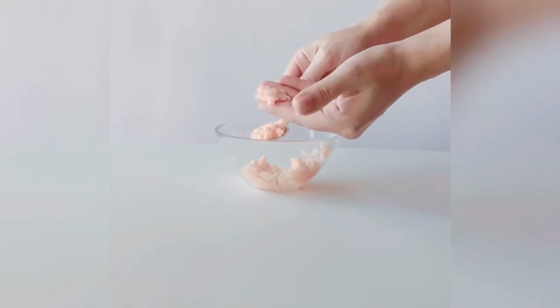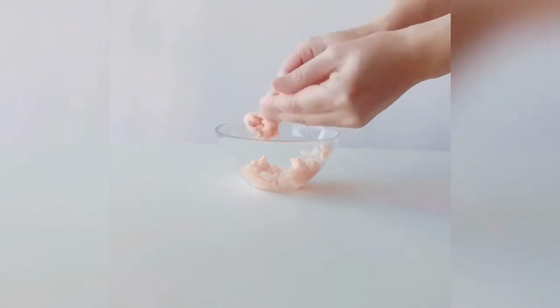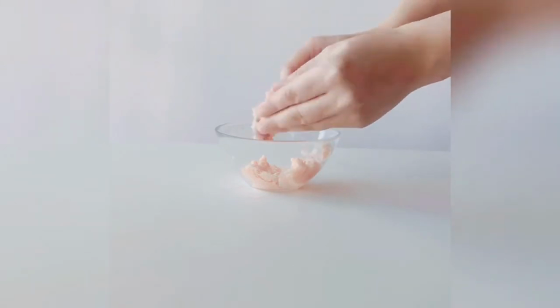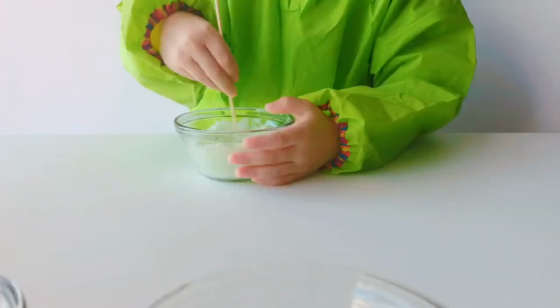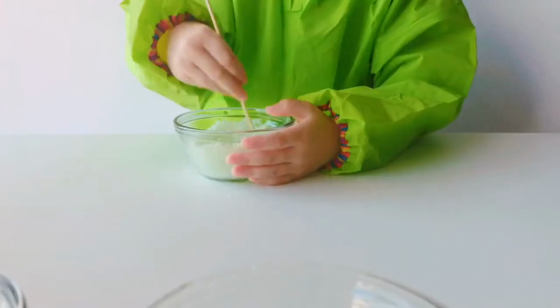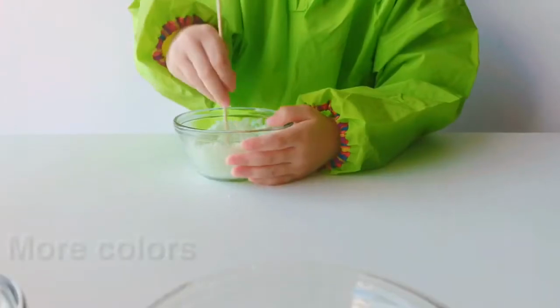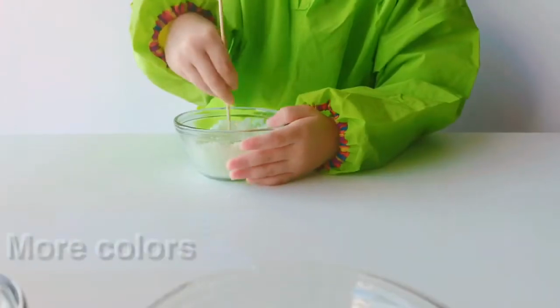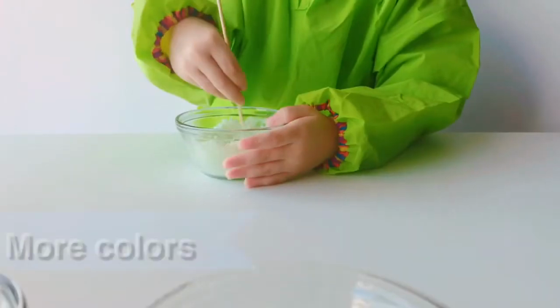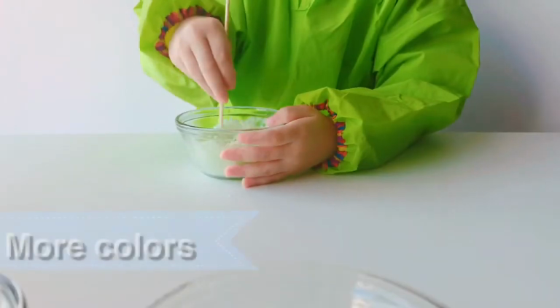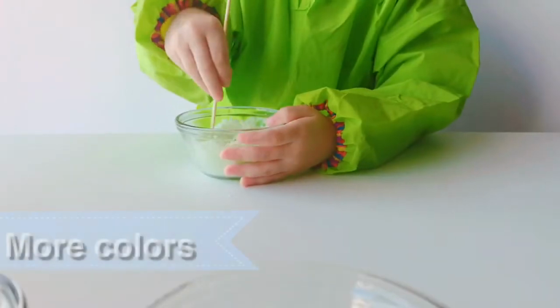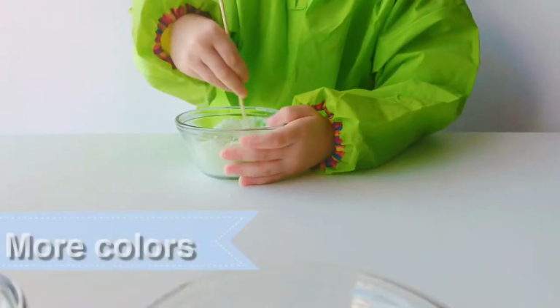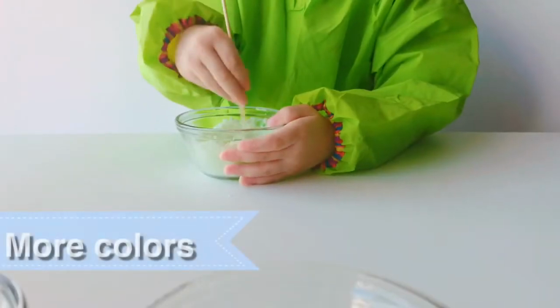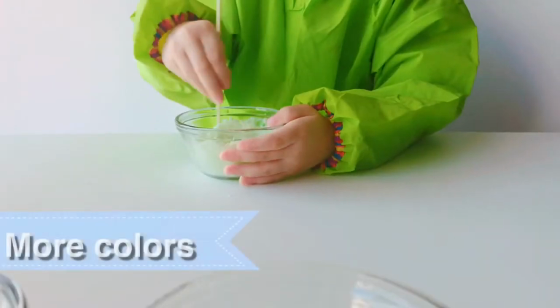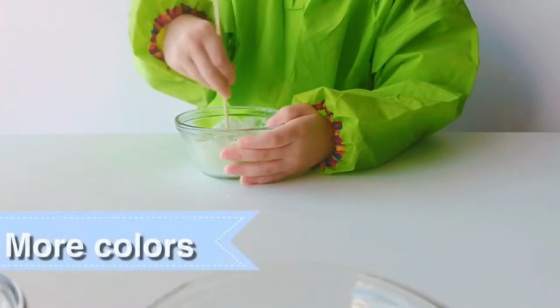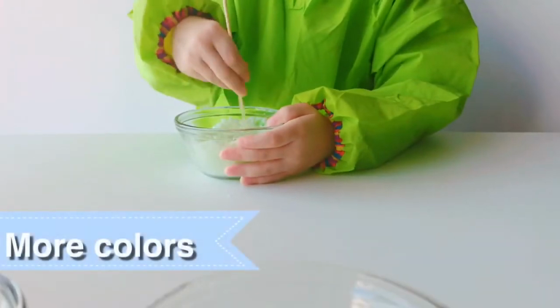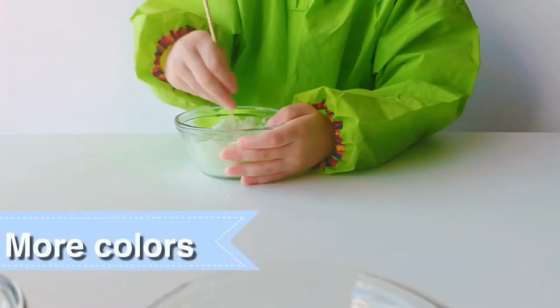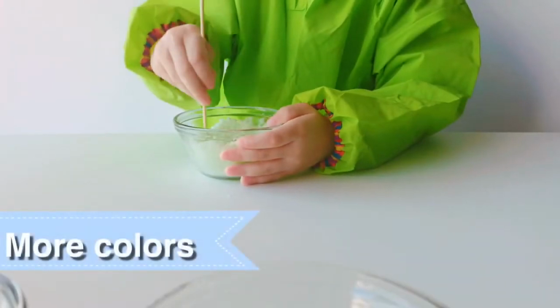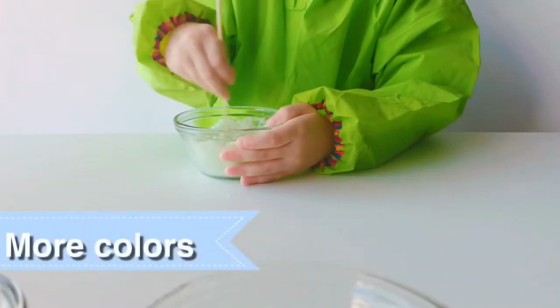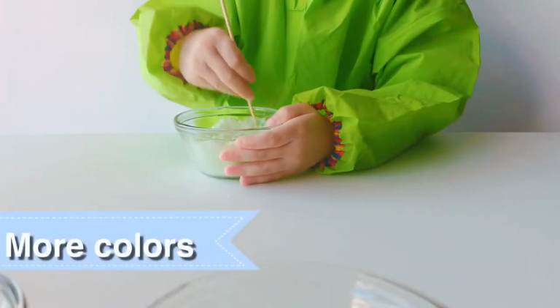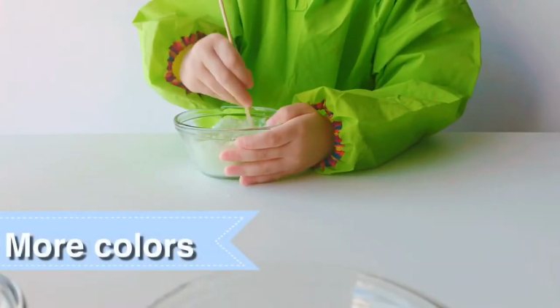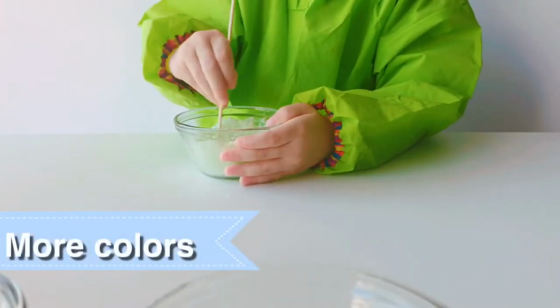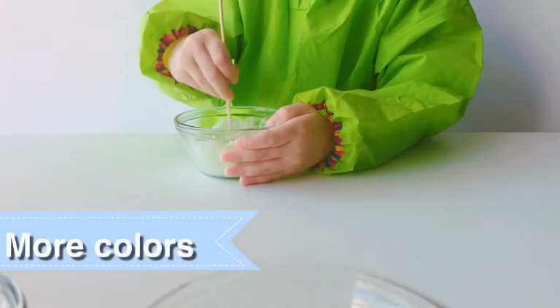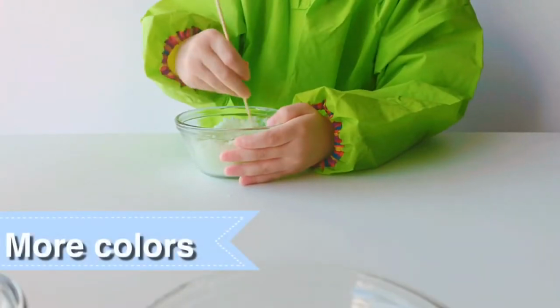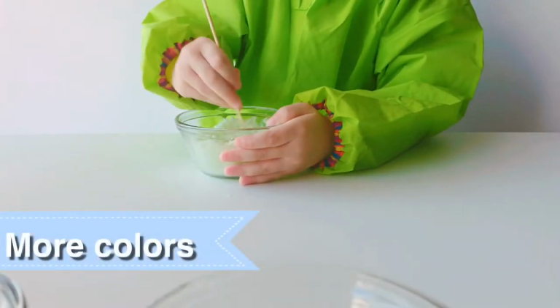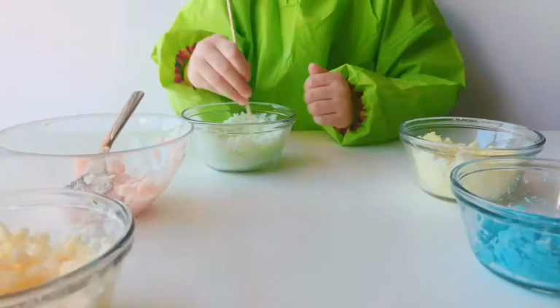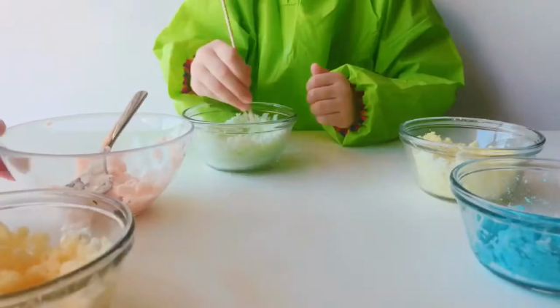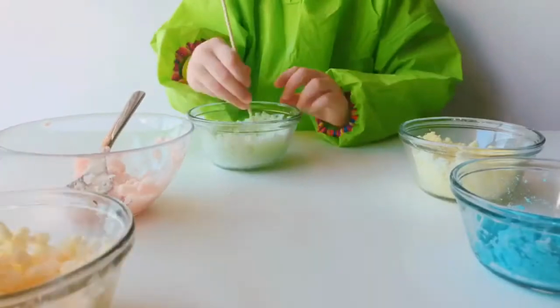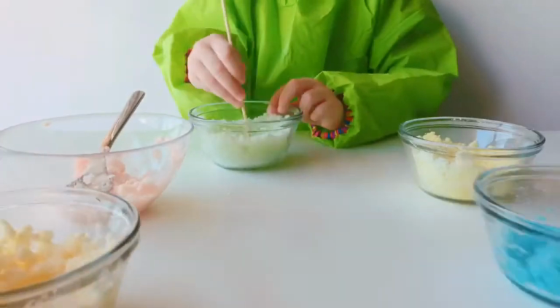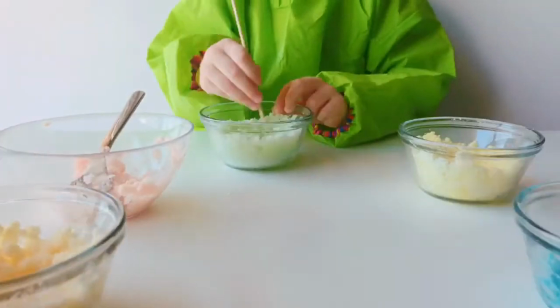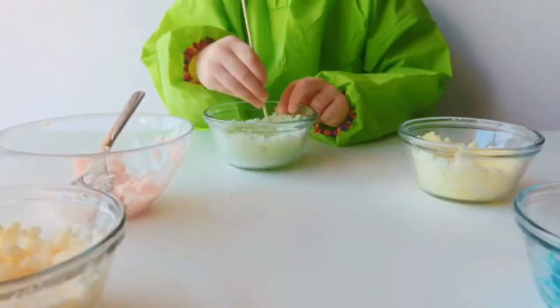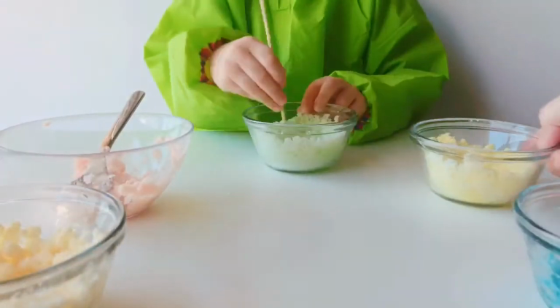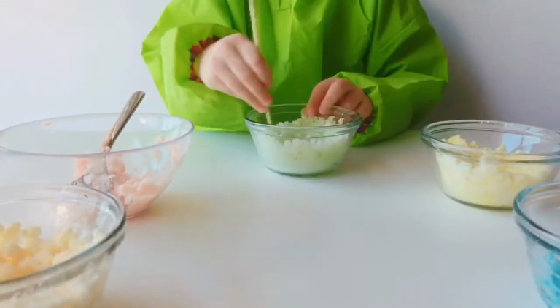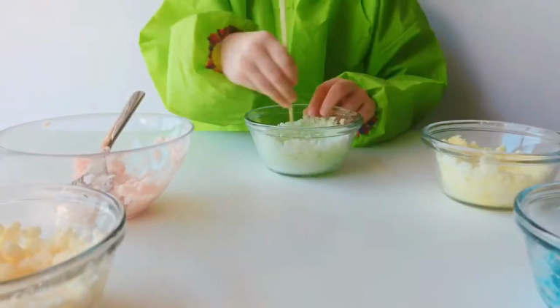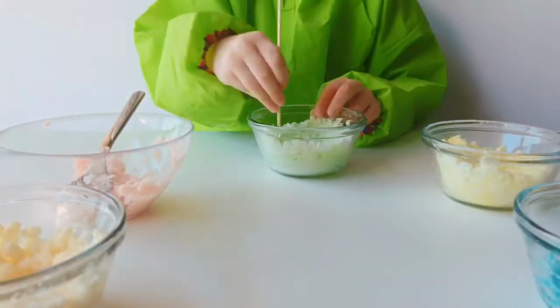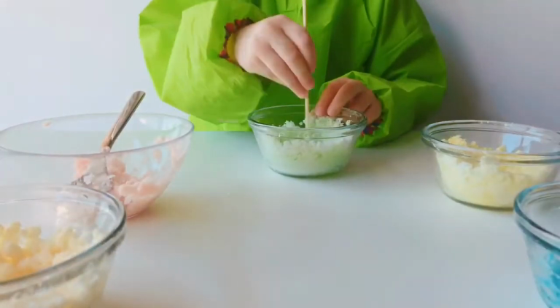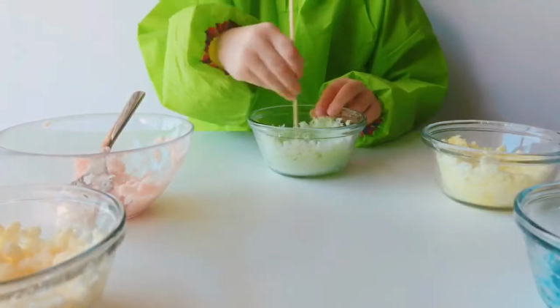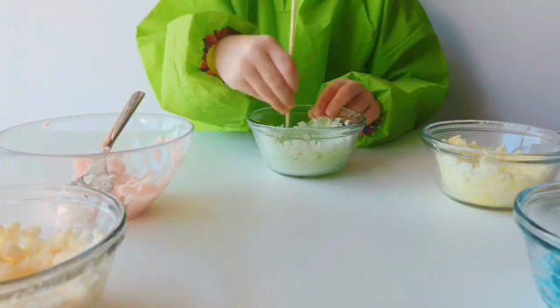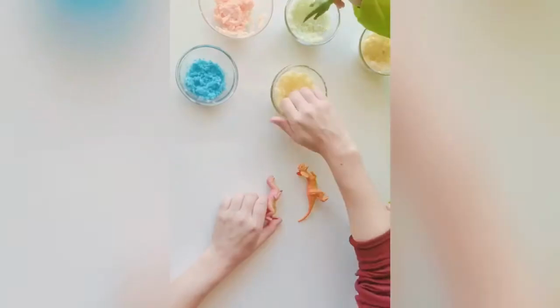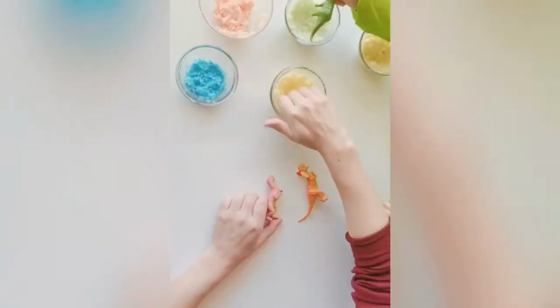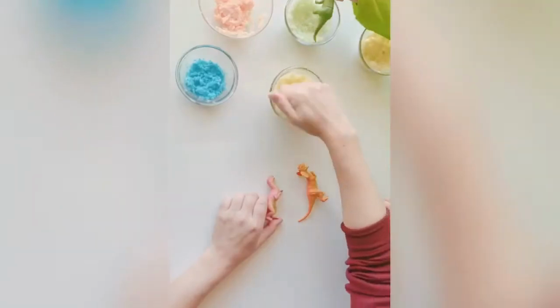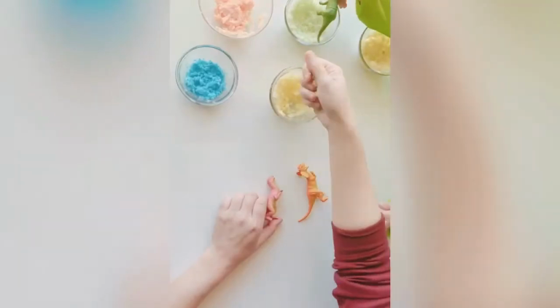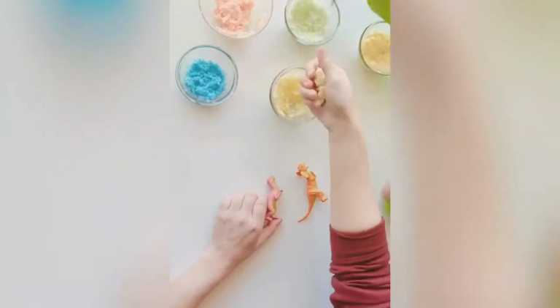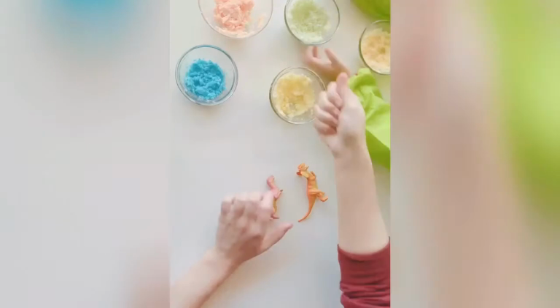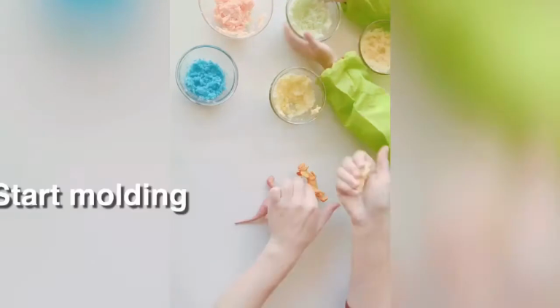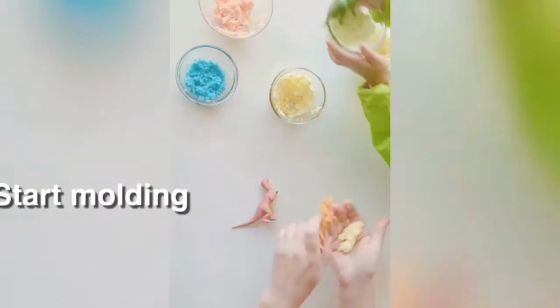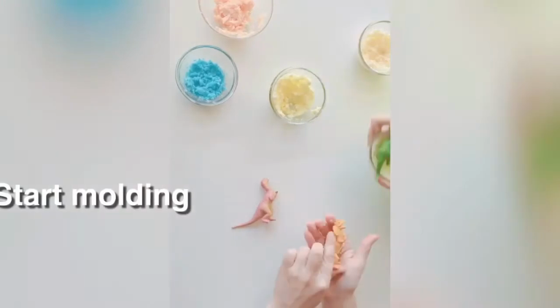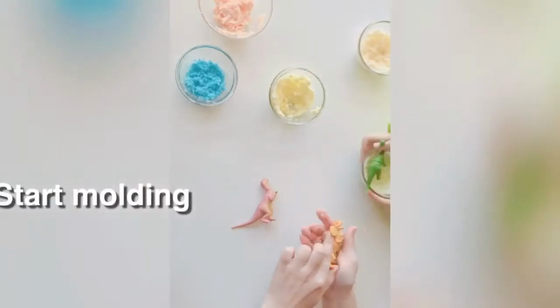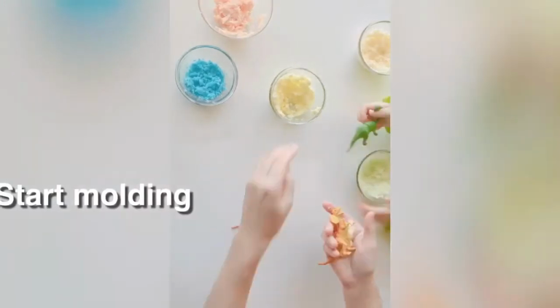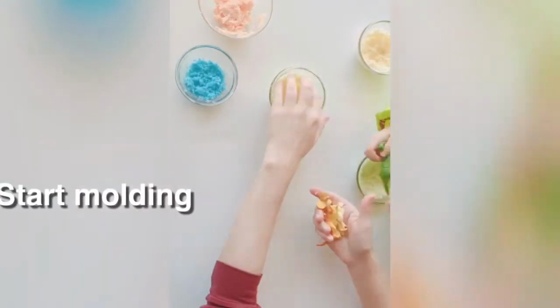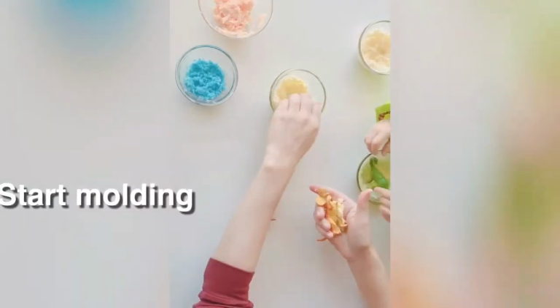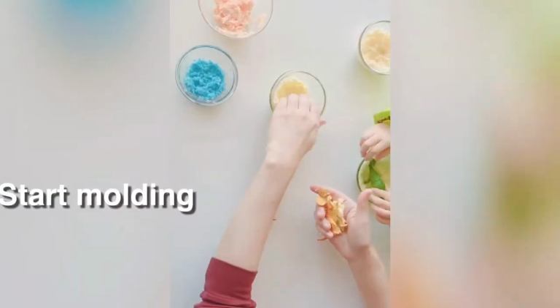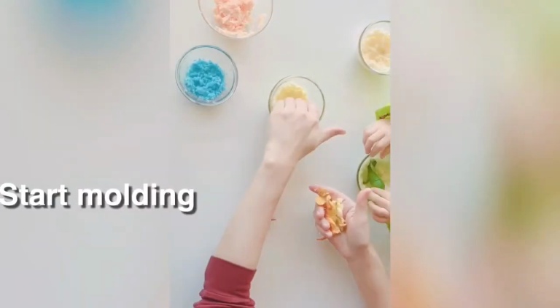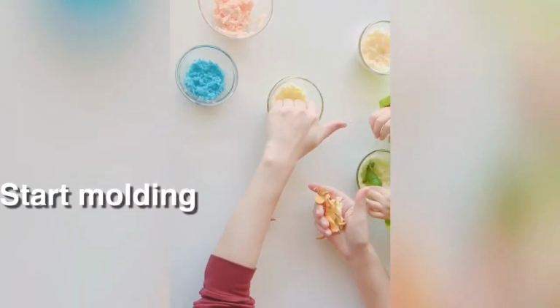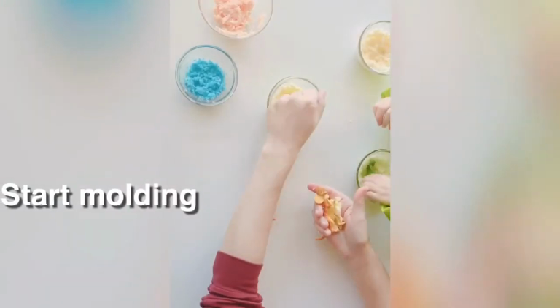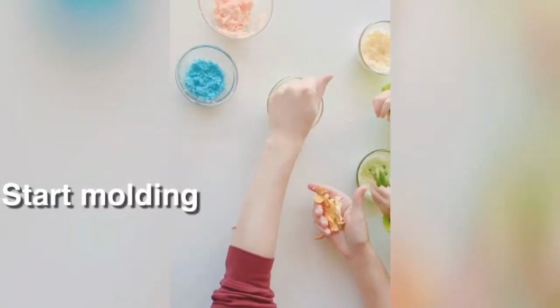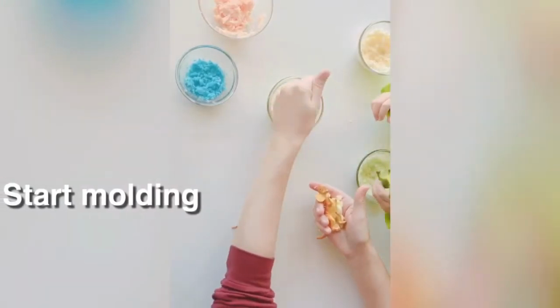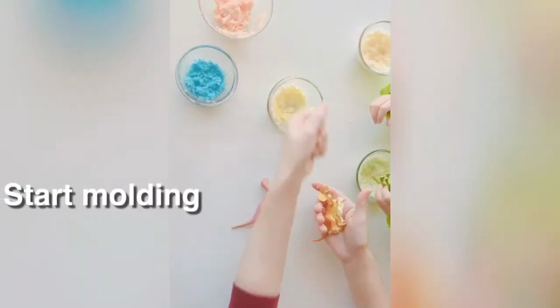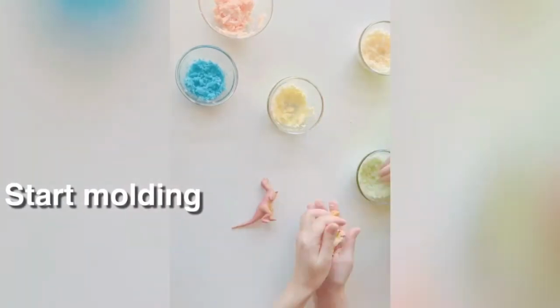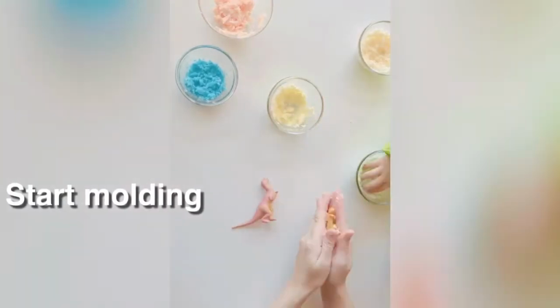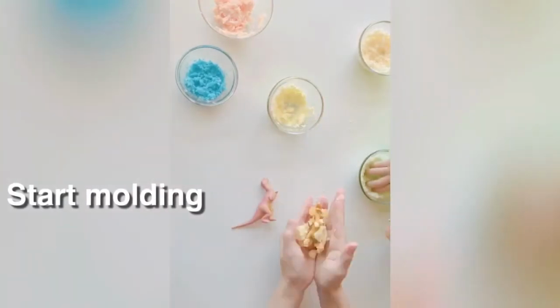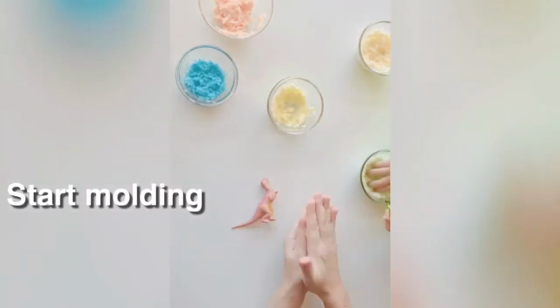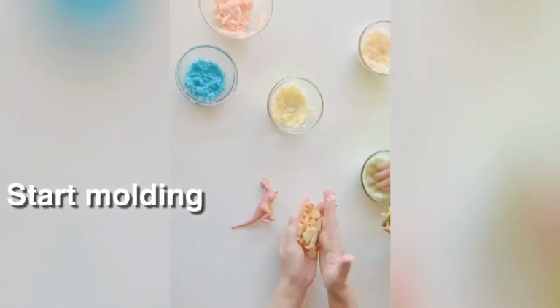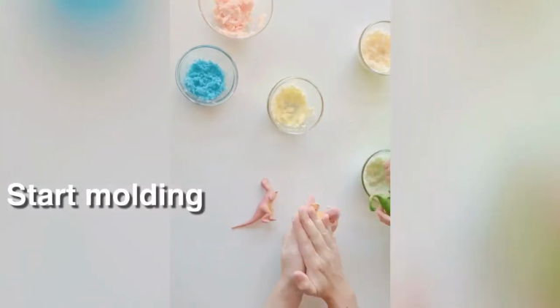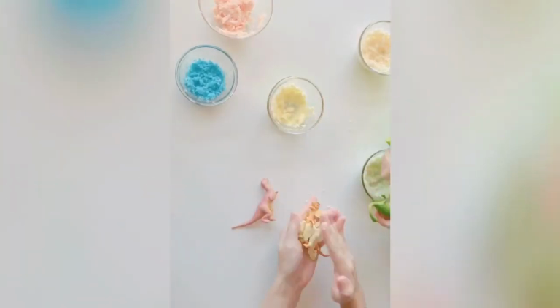Mix different colors: green, yellow, blue, orange and red.